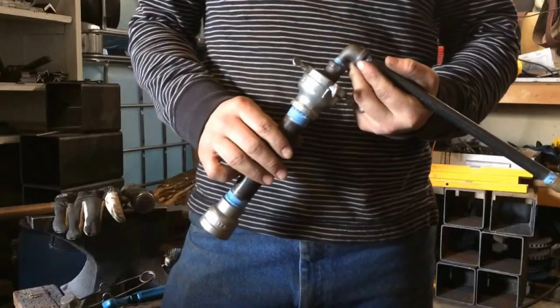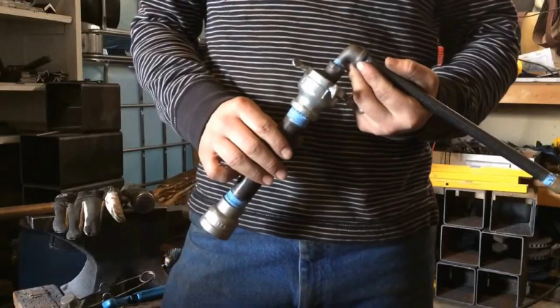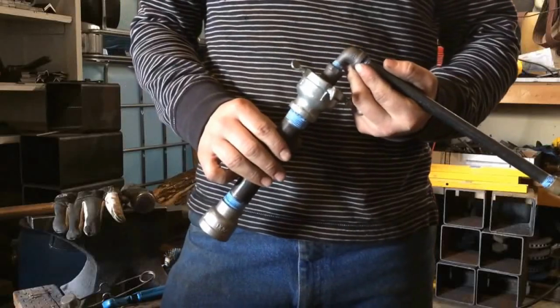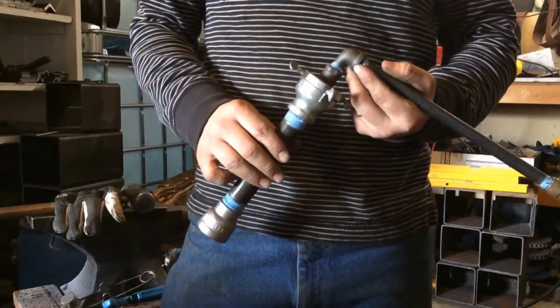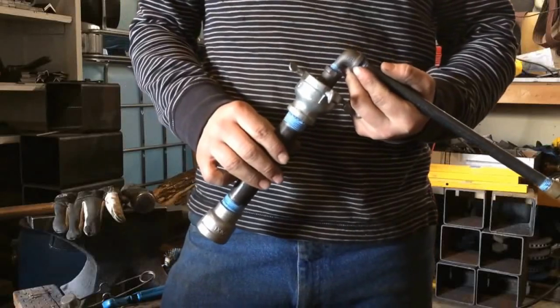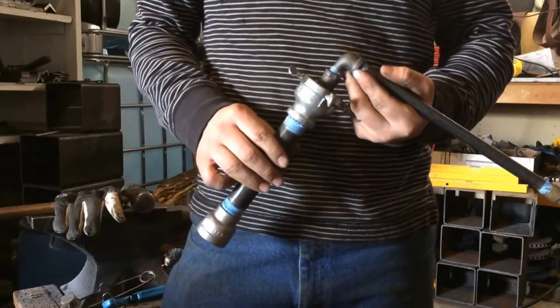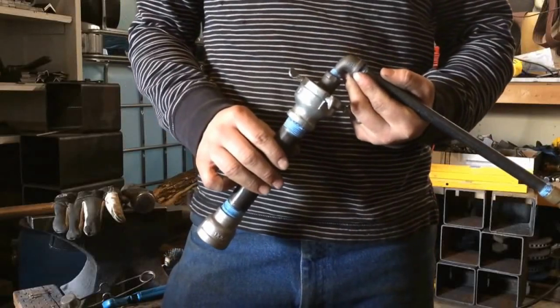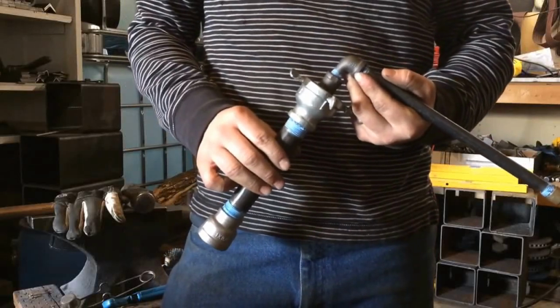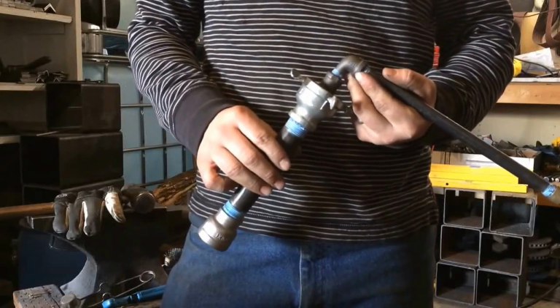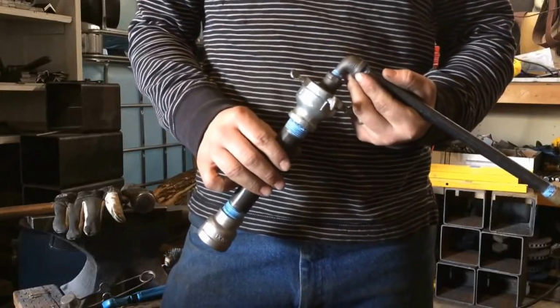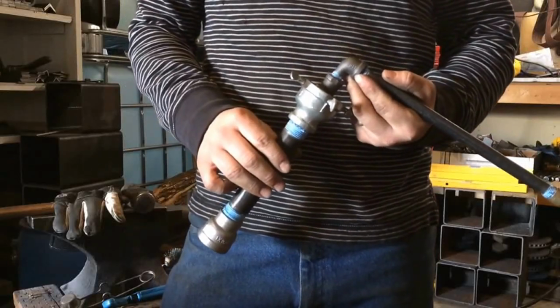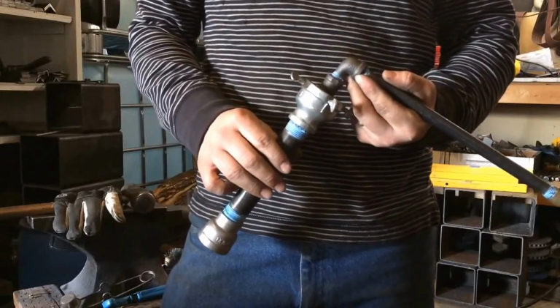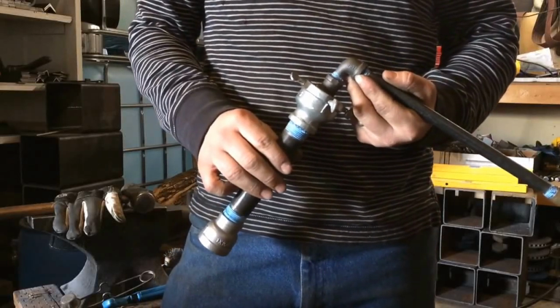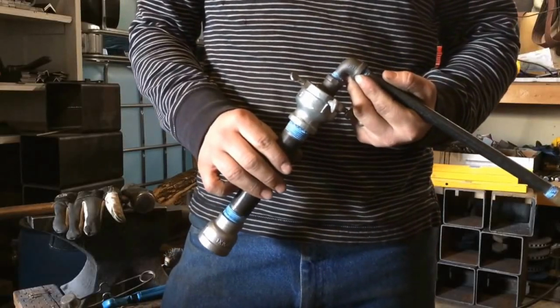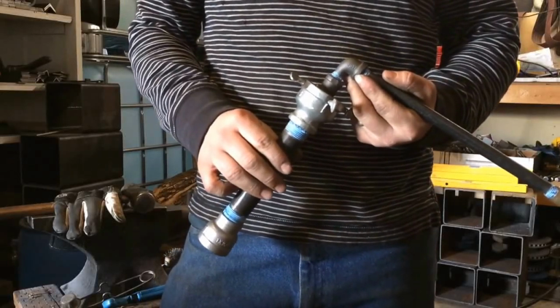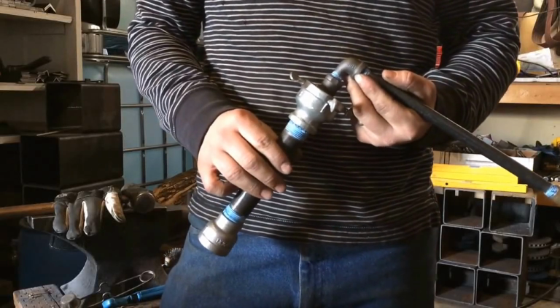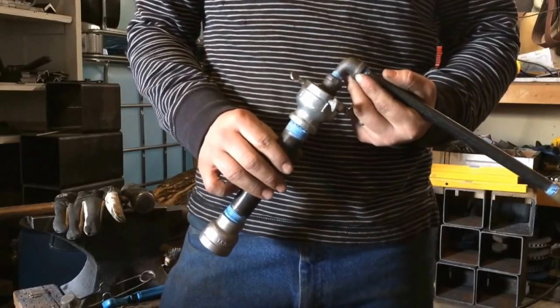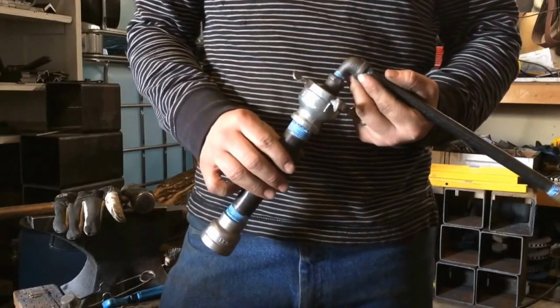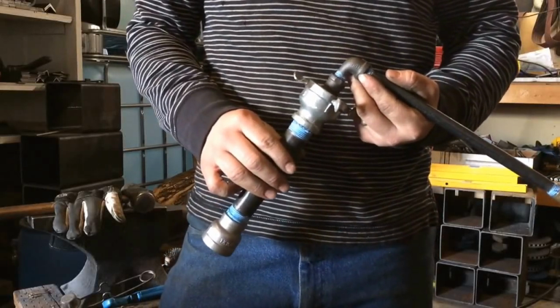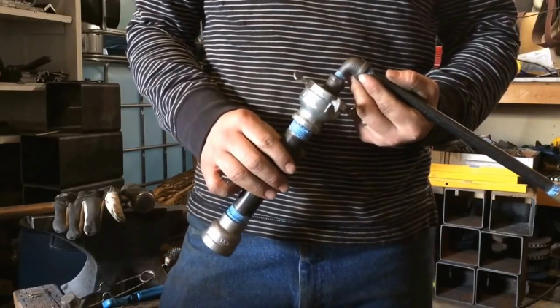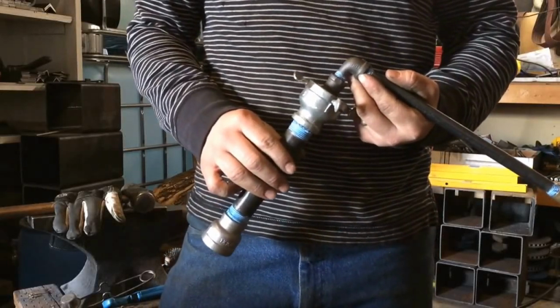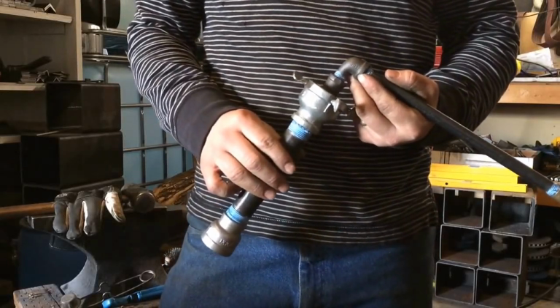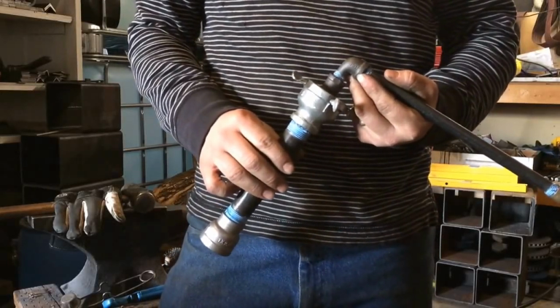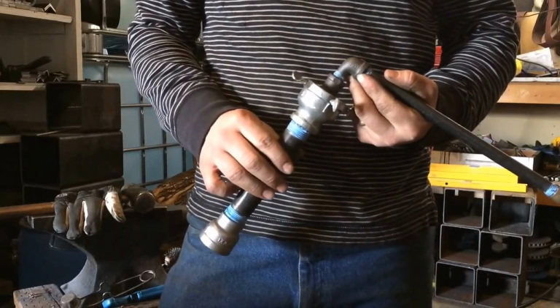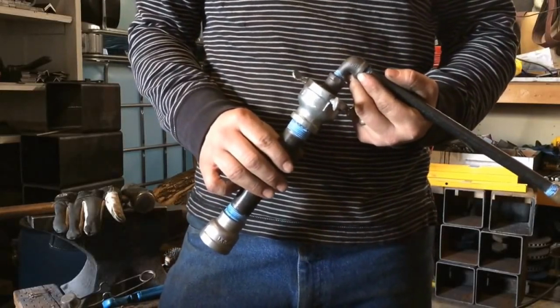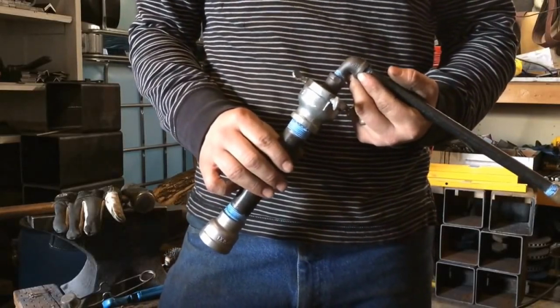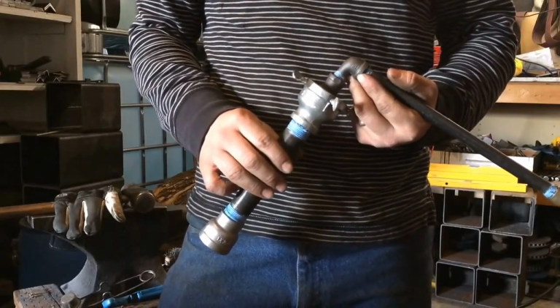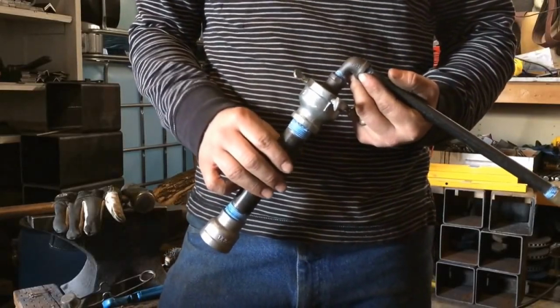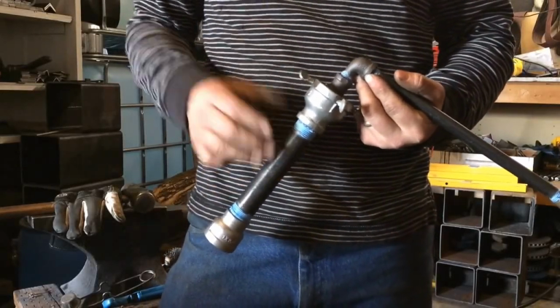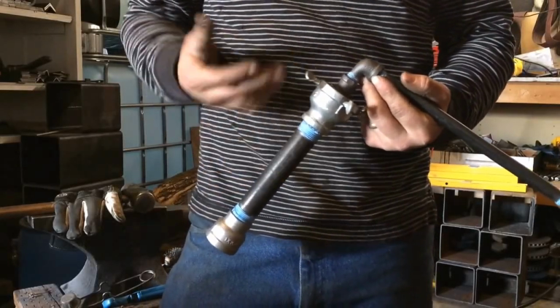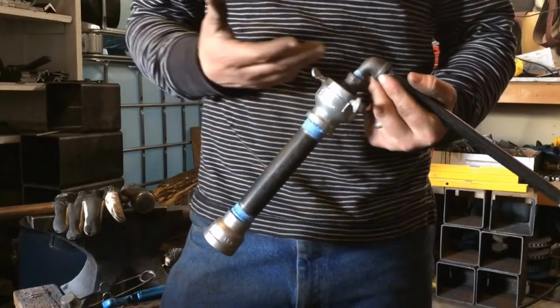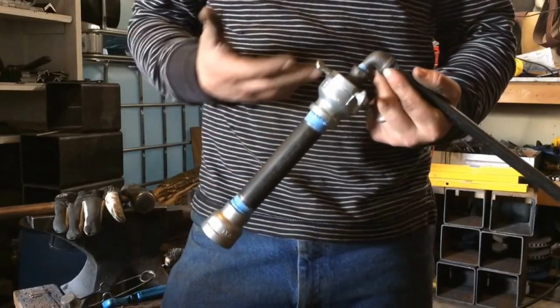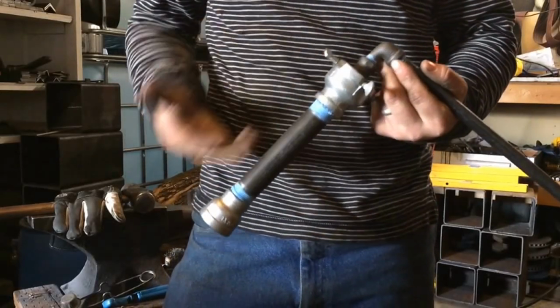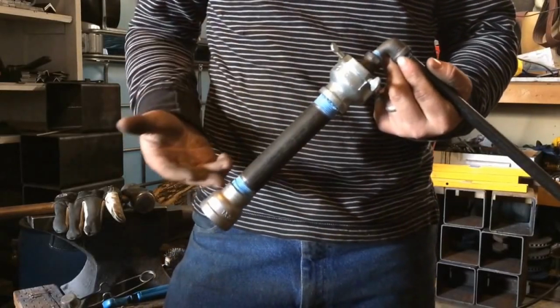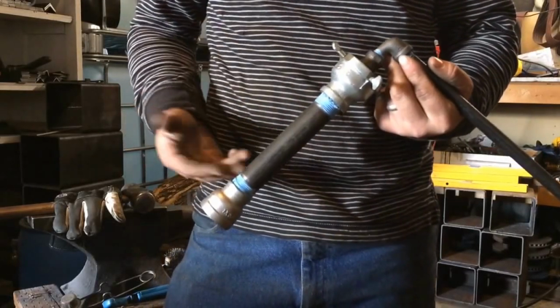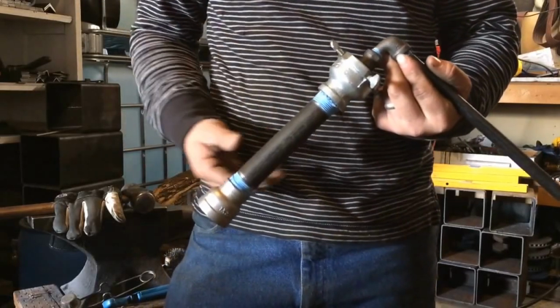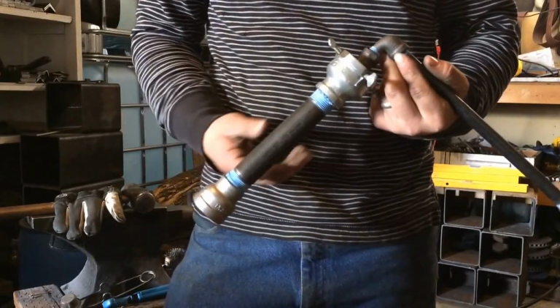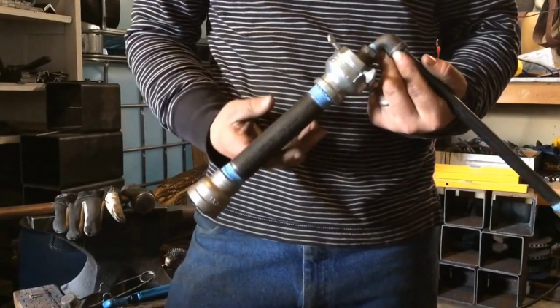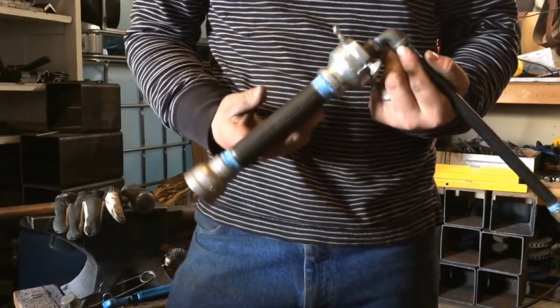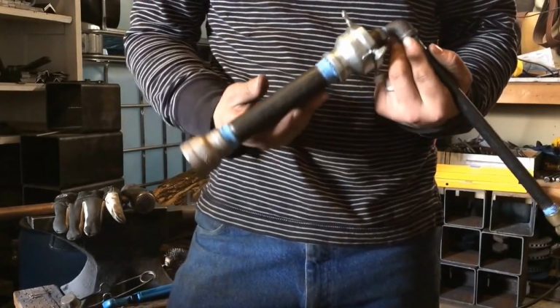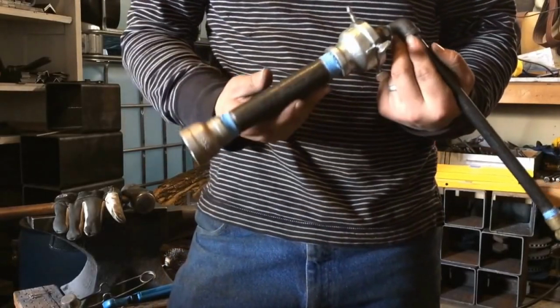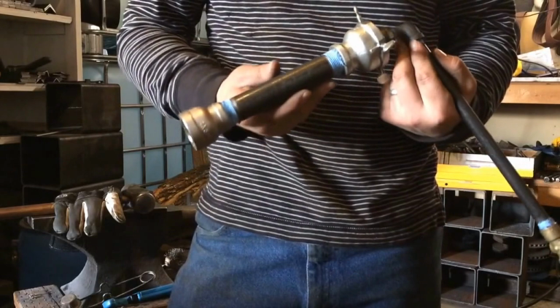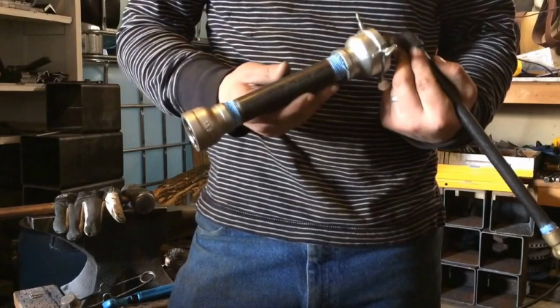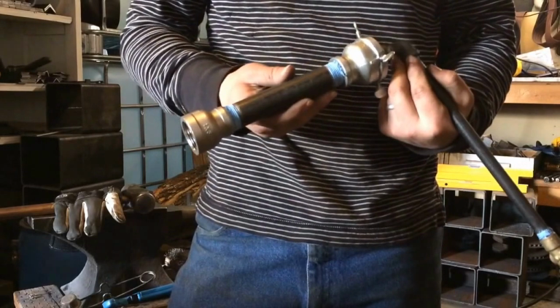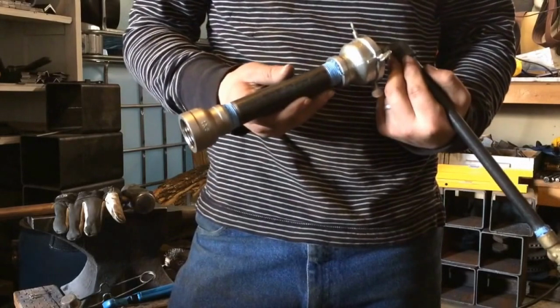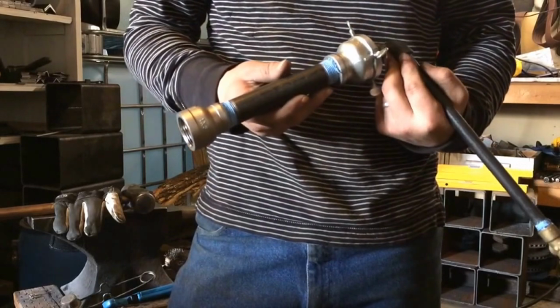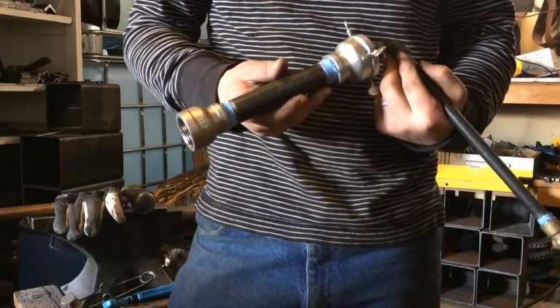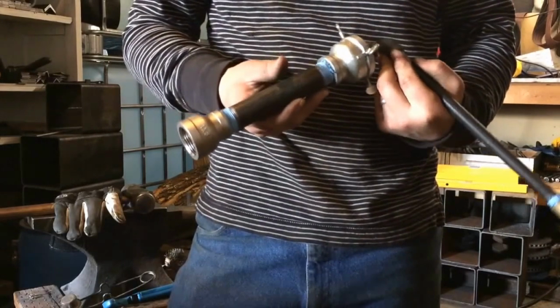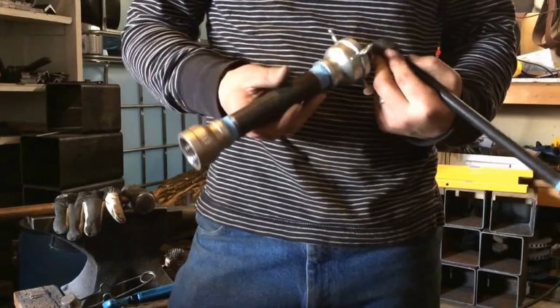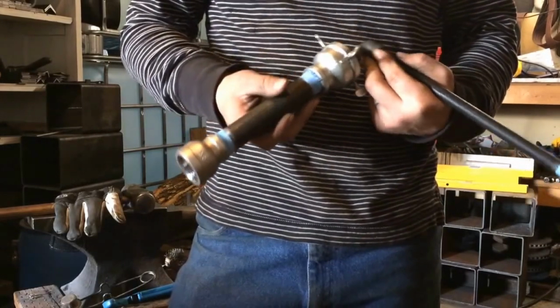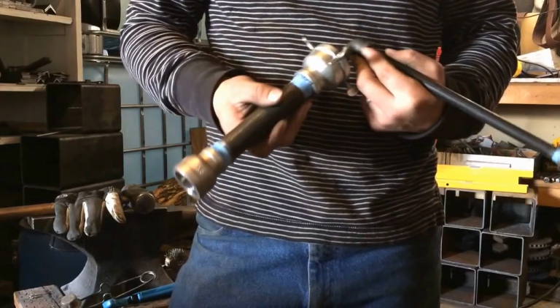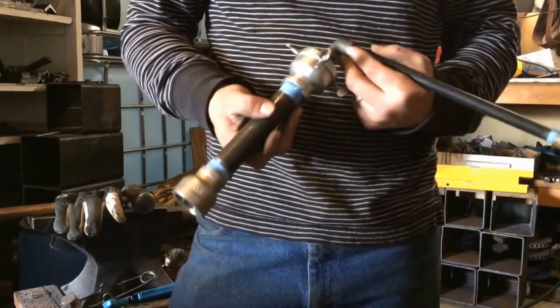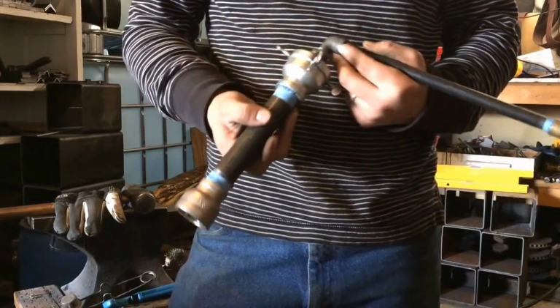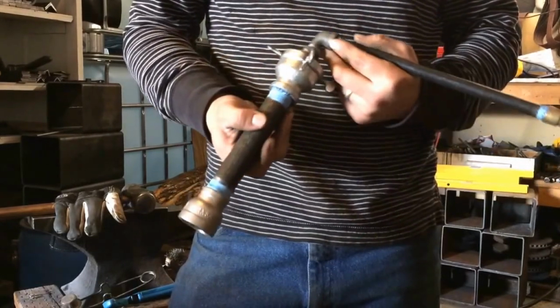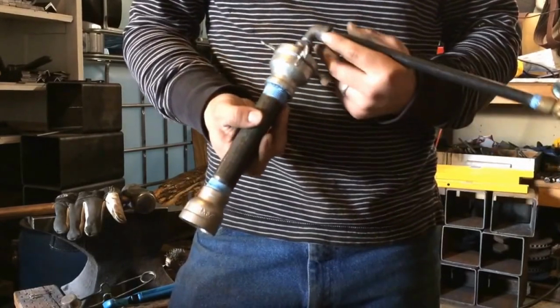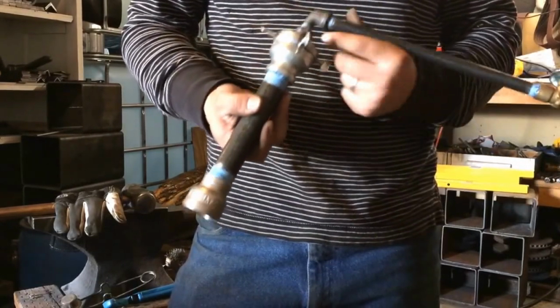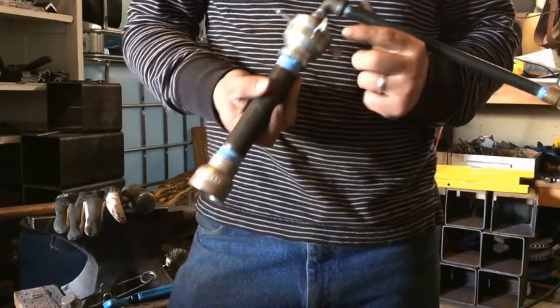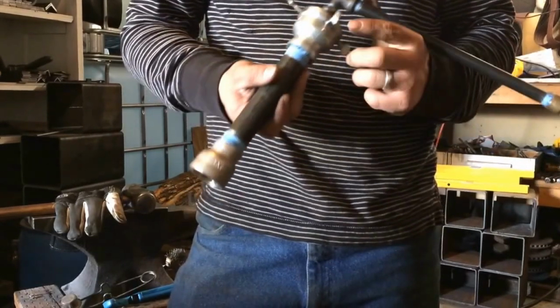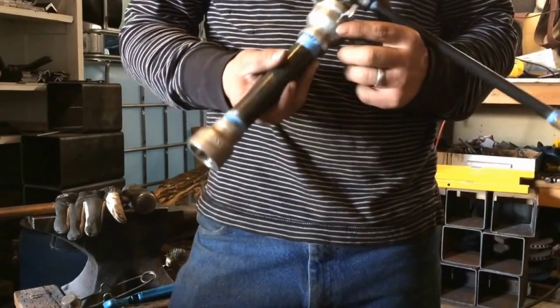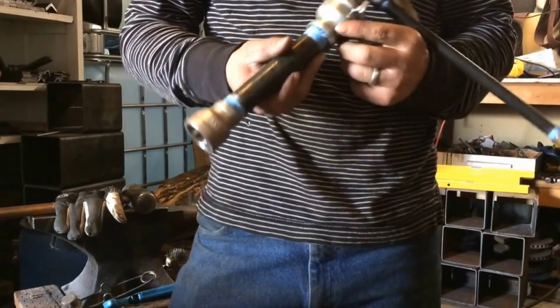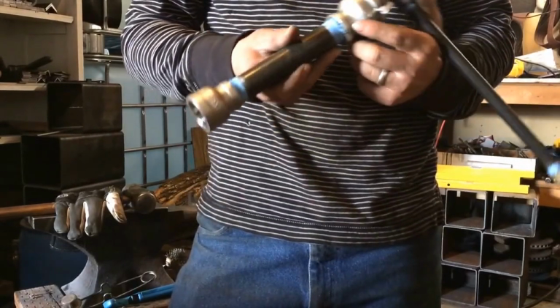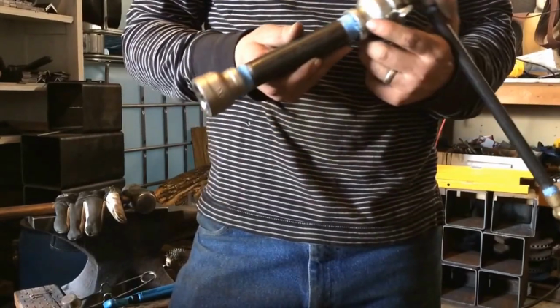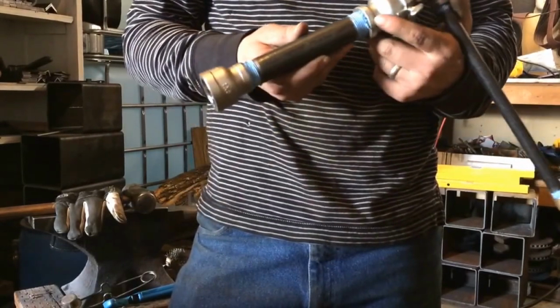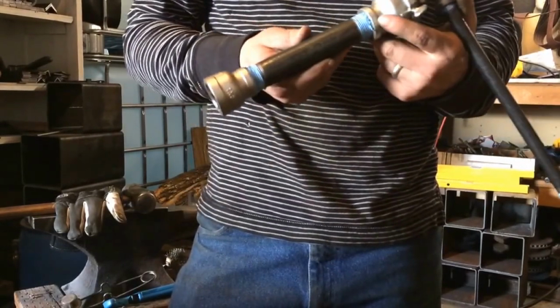Welcome to another blacksmithing video. I'm Jerem Rush with Rushfire Forge. I'm going to demonstrate the burners that I build and tell you a little bit about it first.